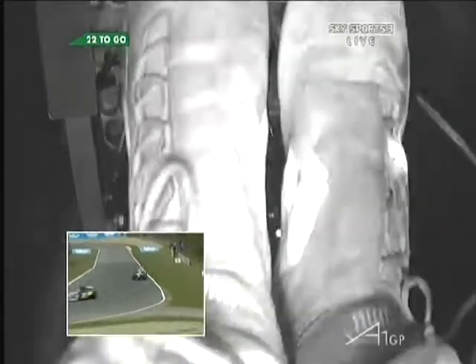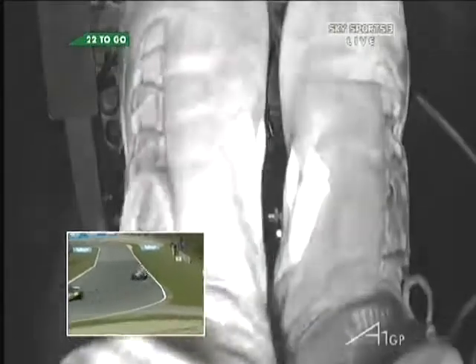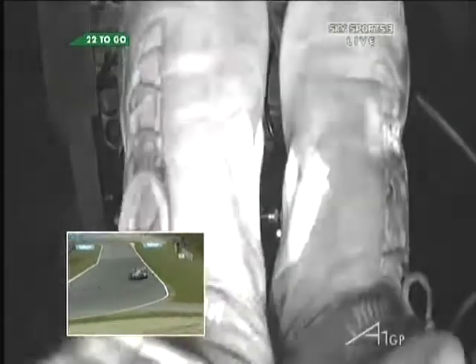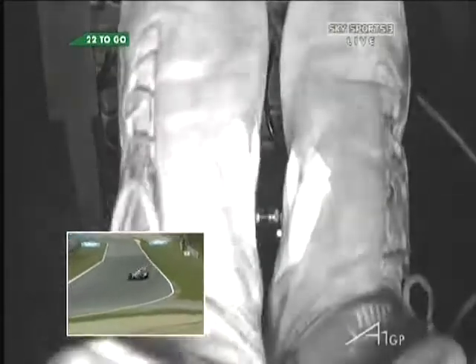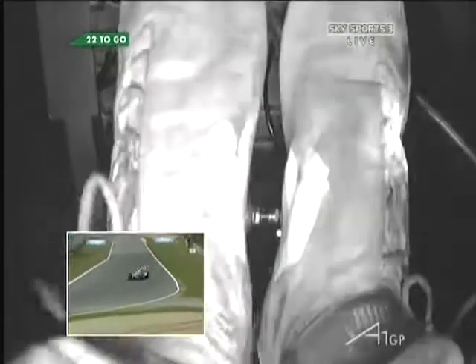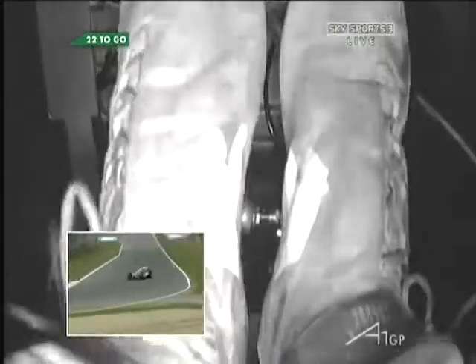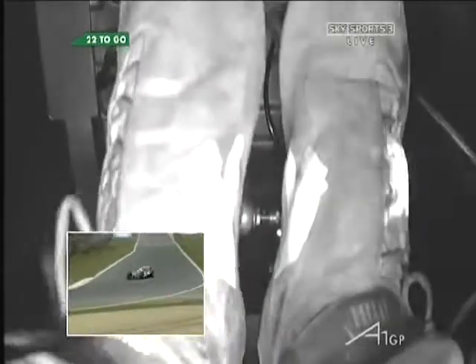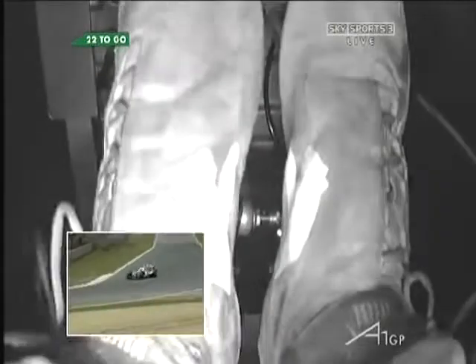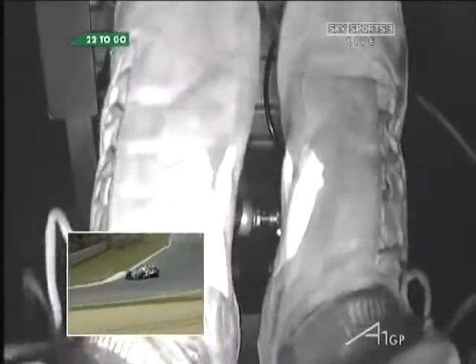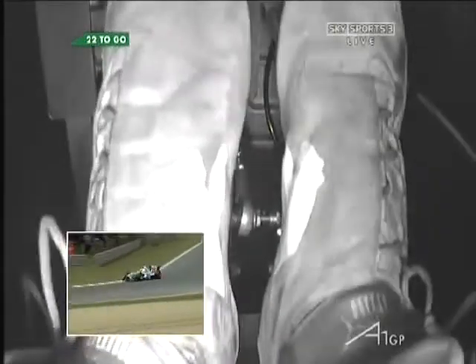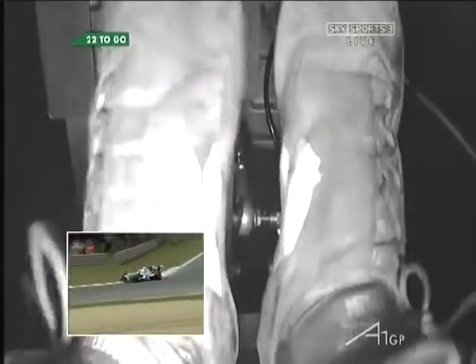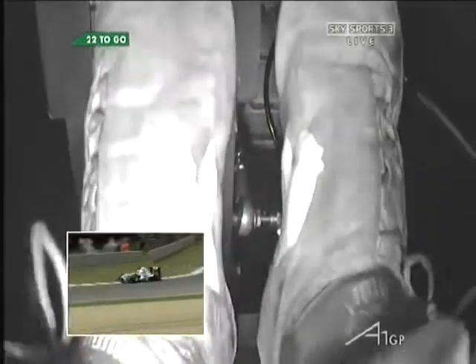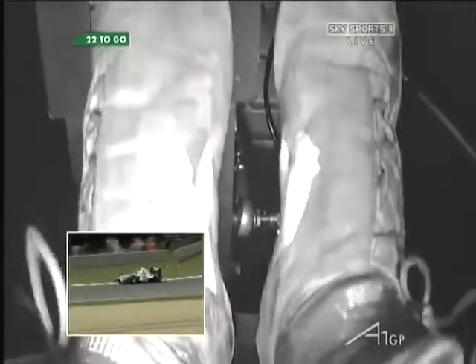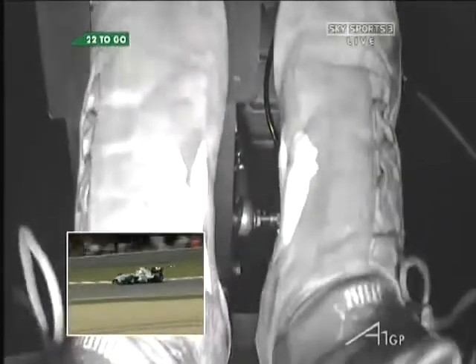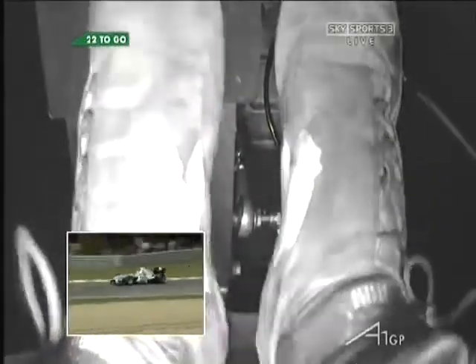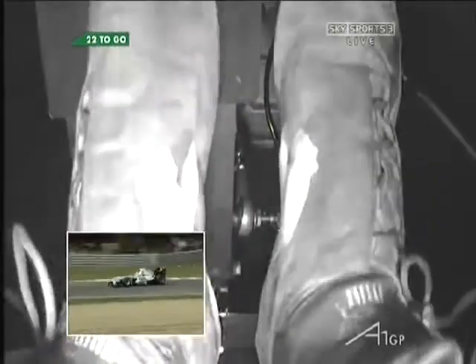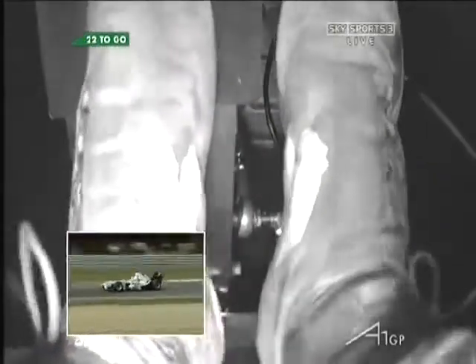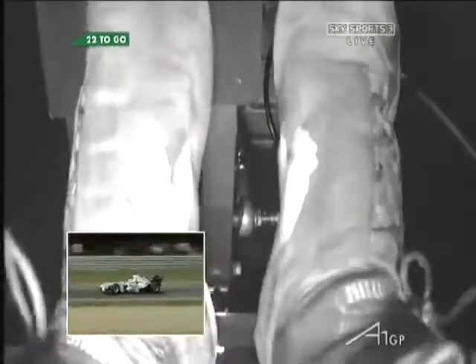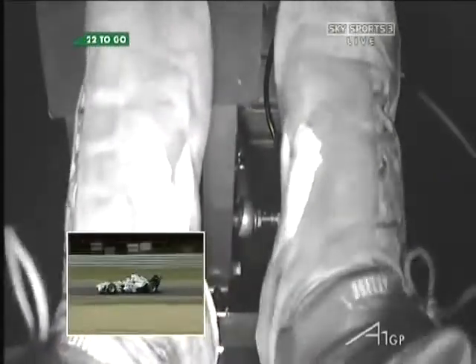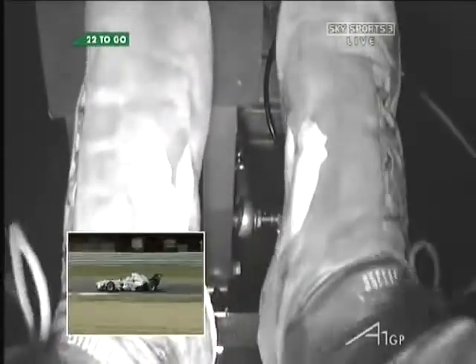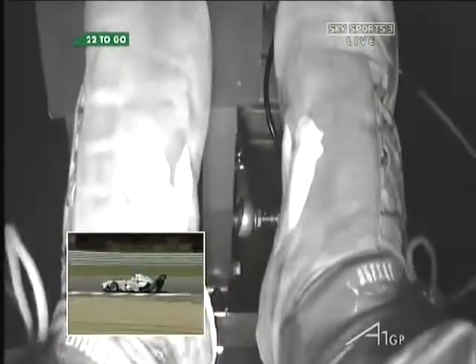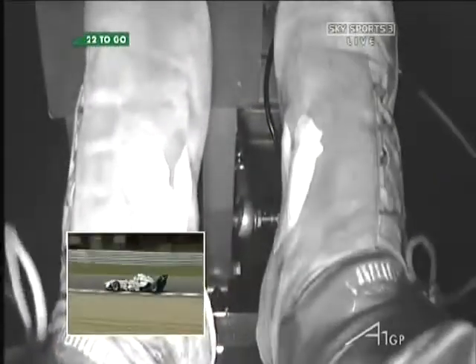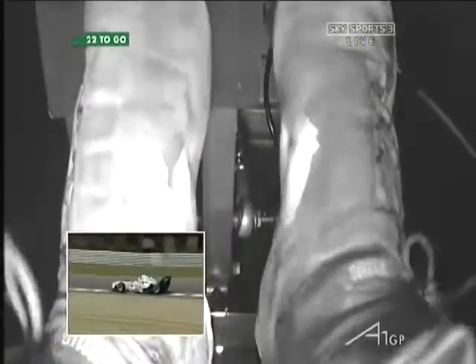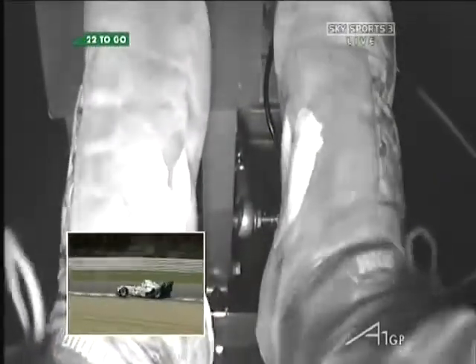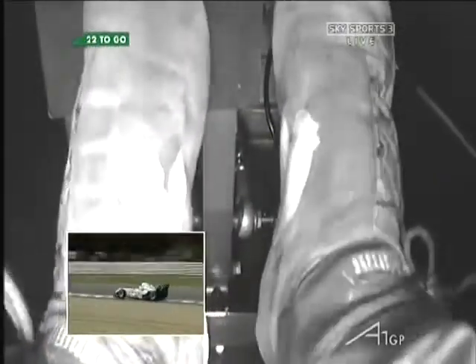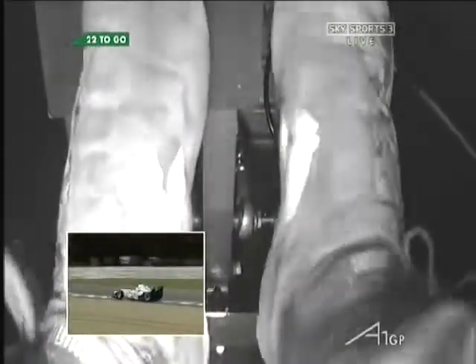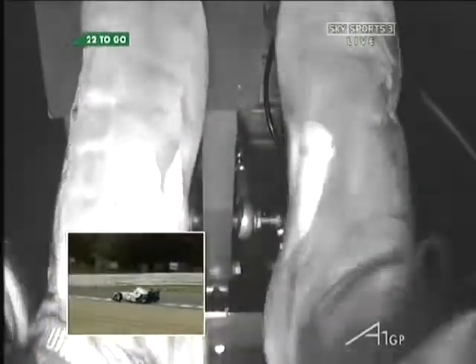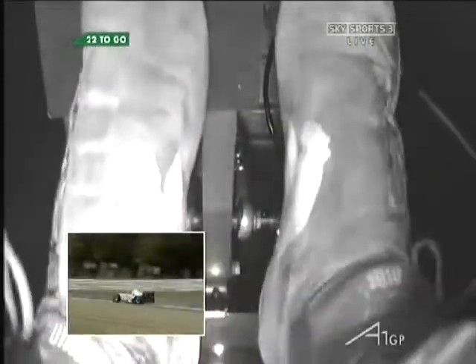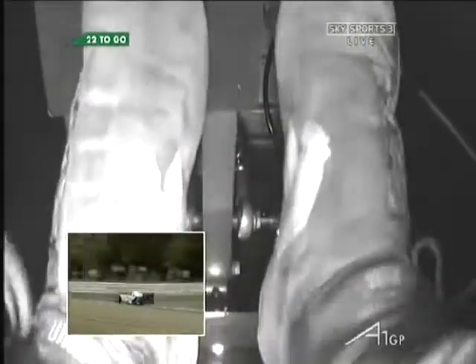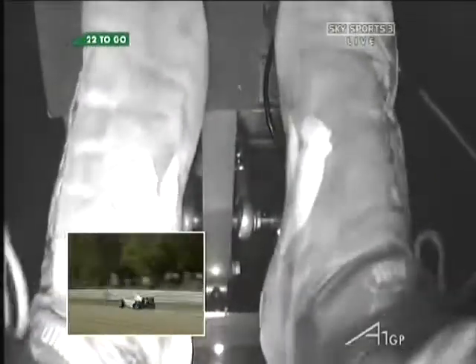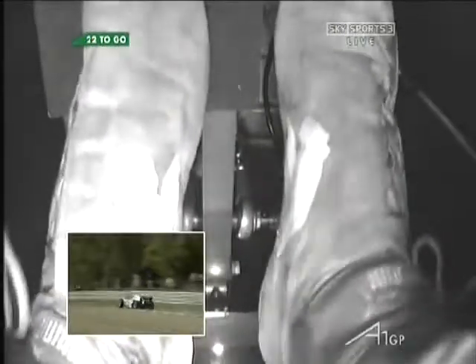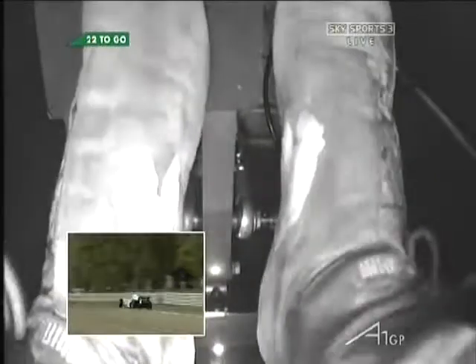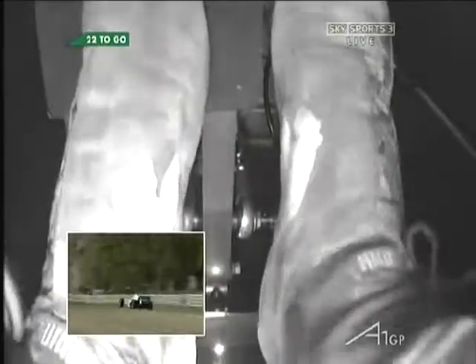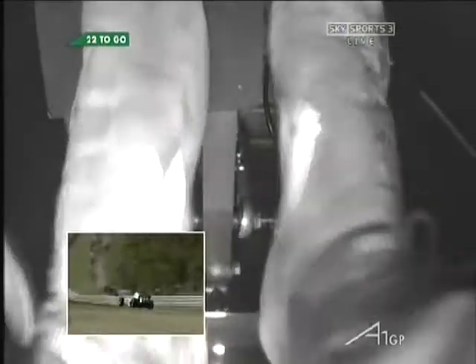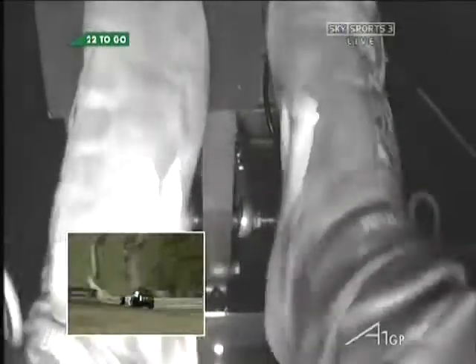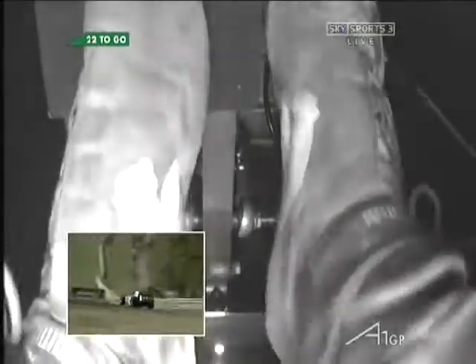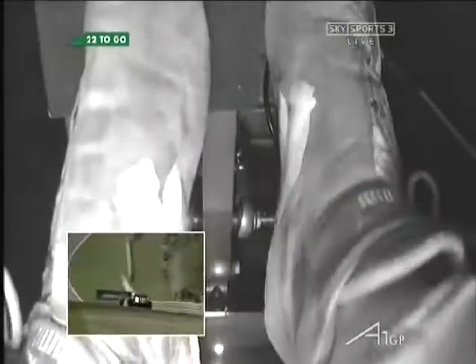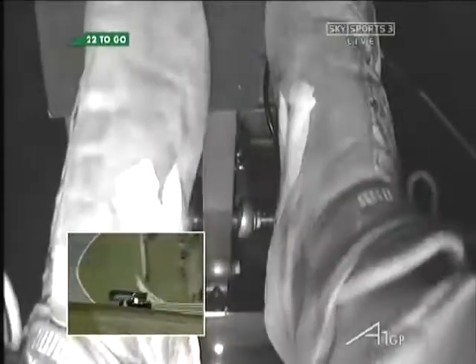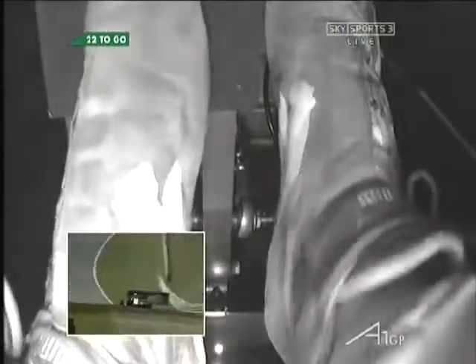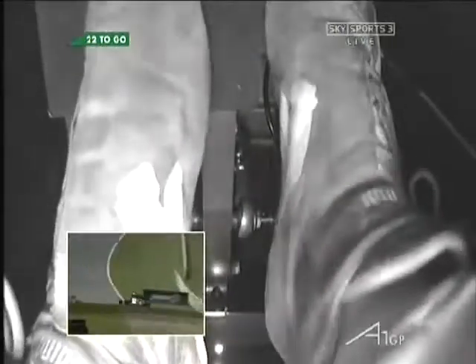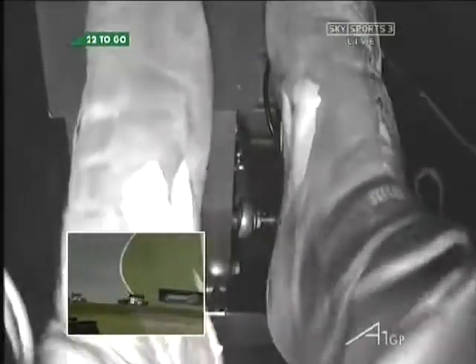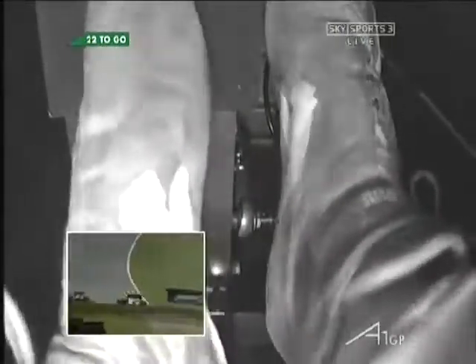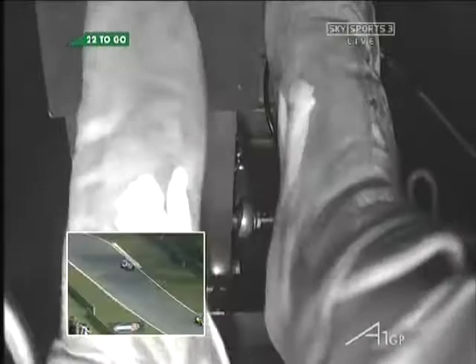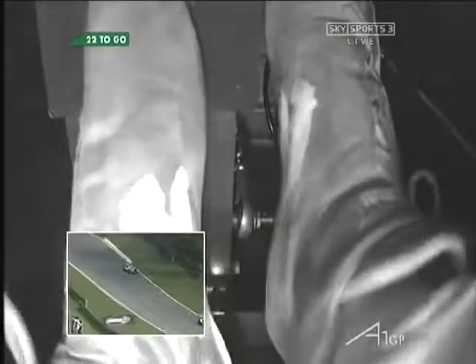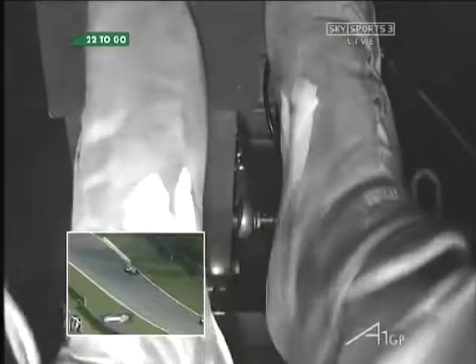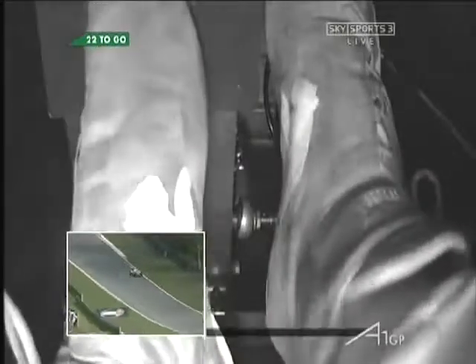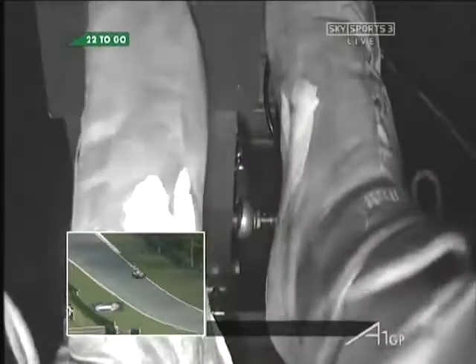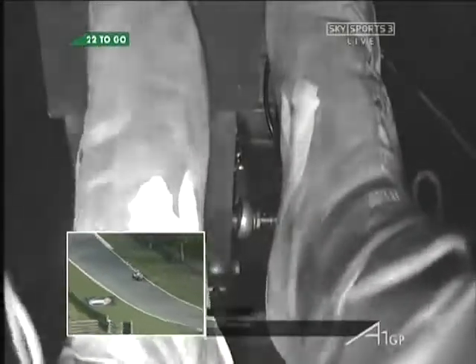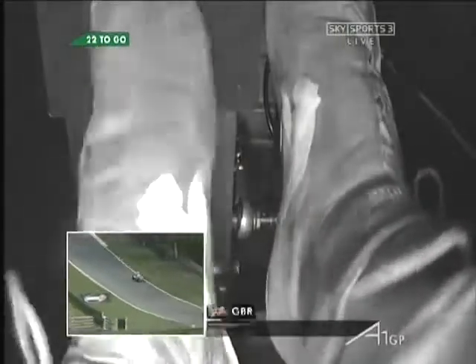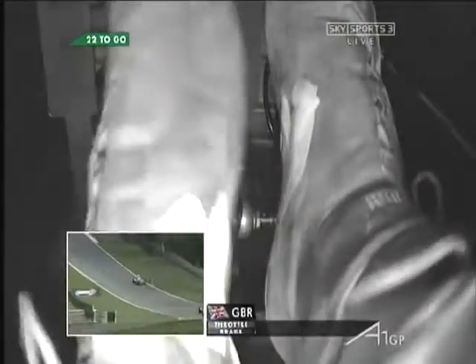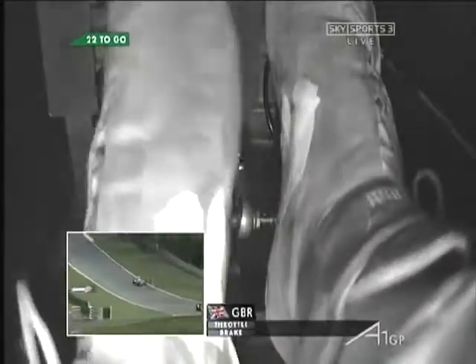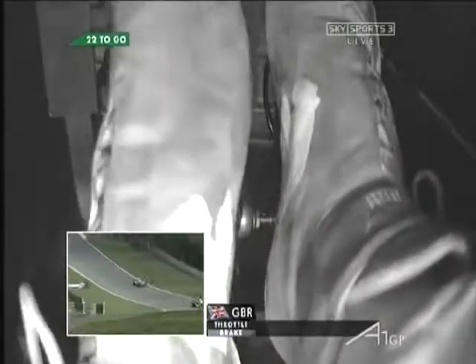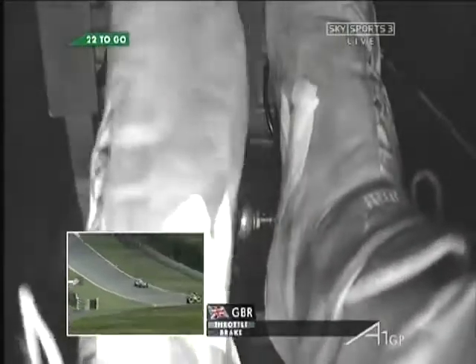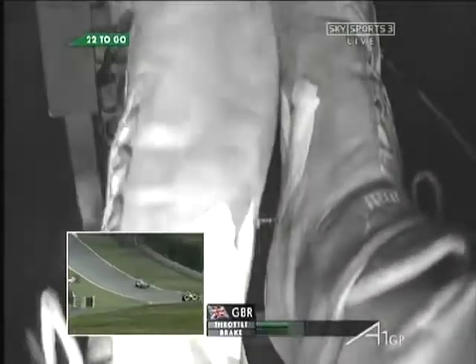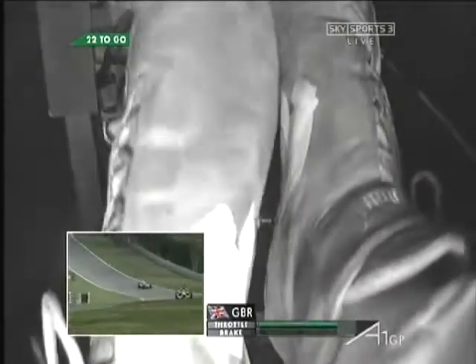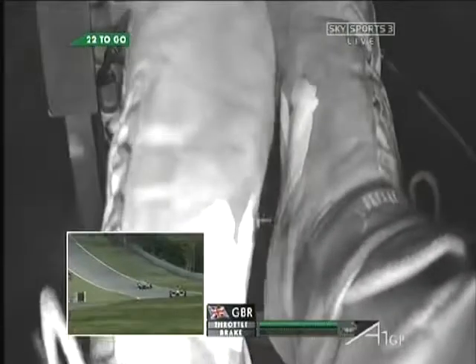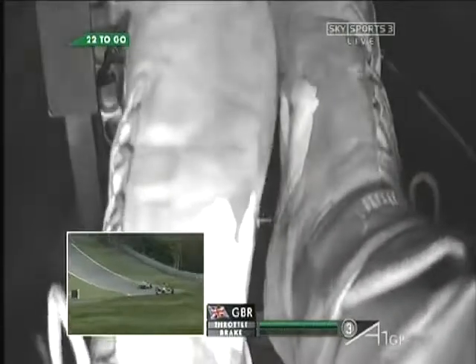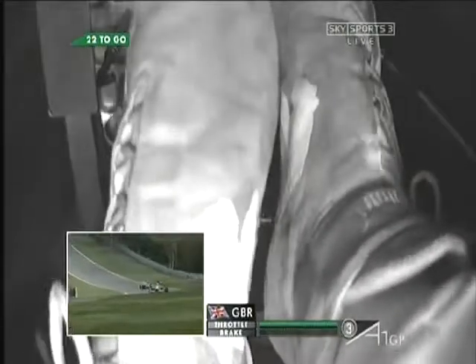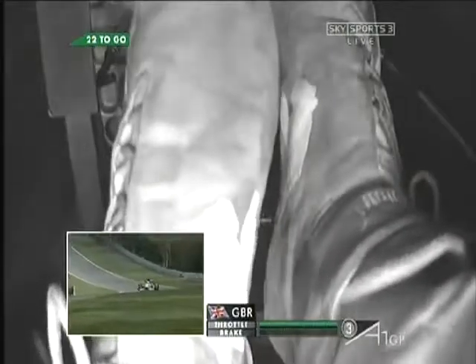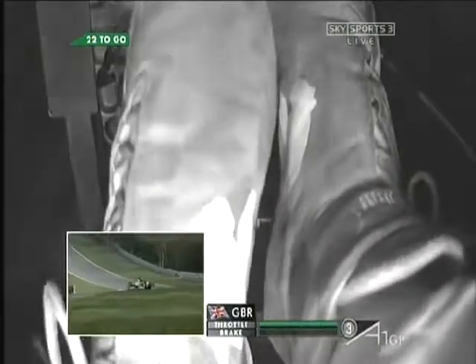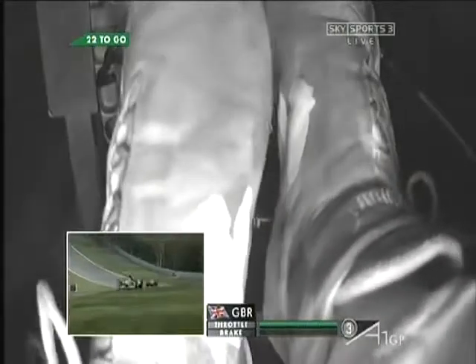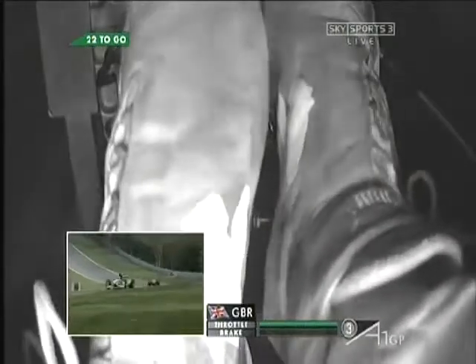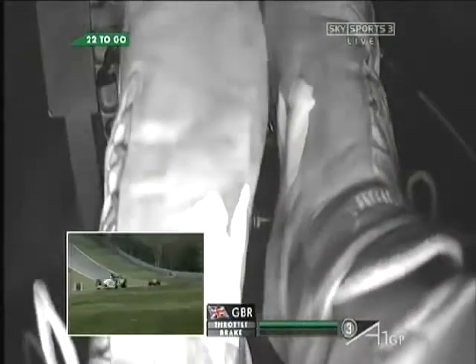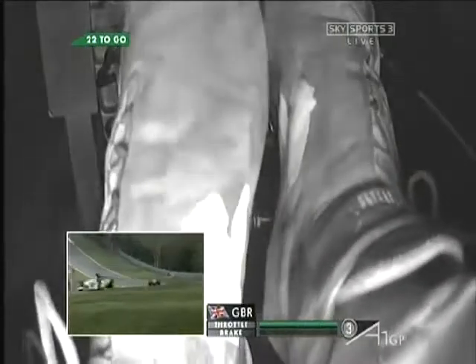Then, once he sees the exit, it's full throttle. Down into Westfield Bend. Again, dropping that left rear wheel off of Westfield Bend.